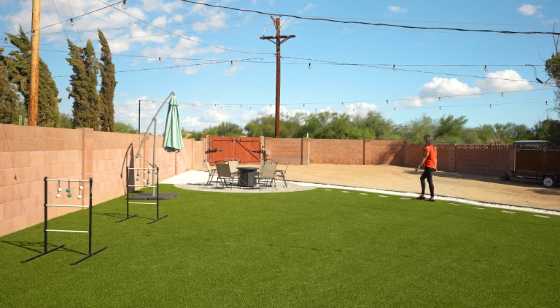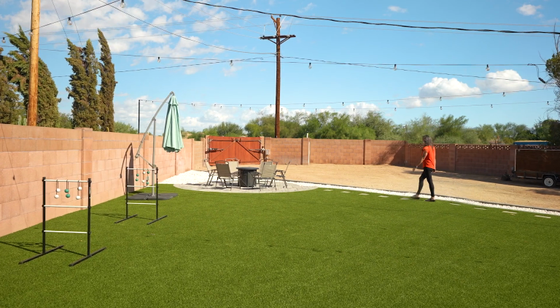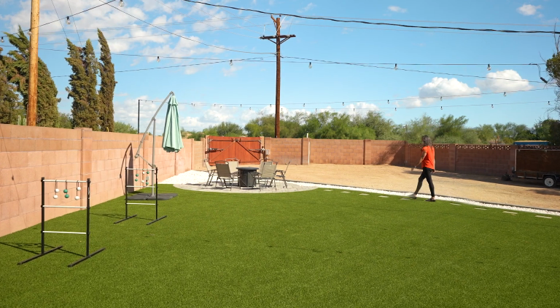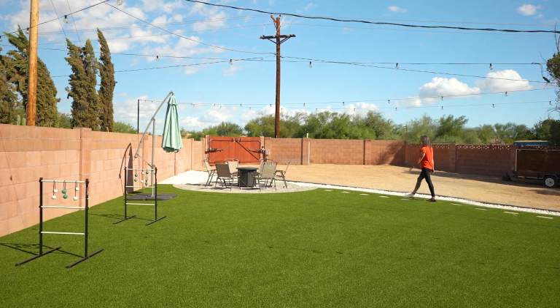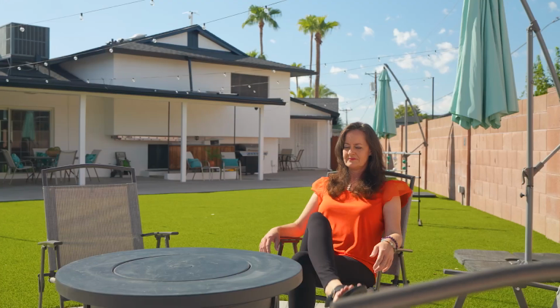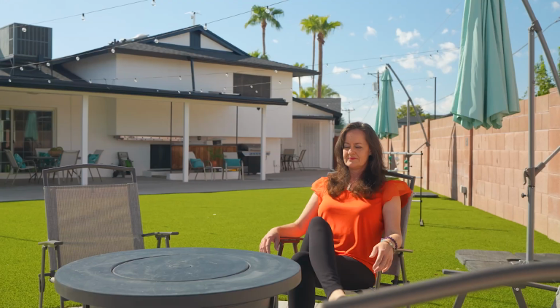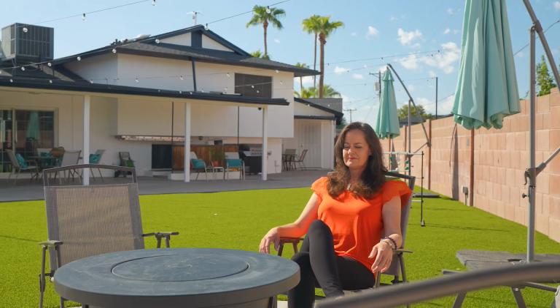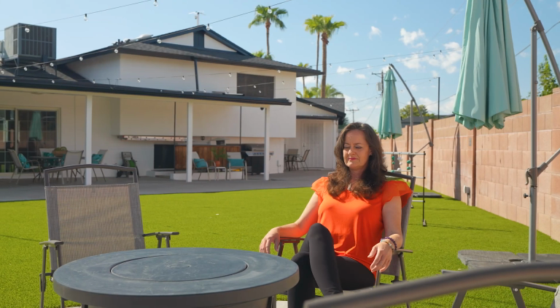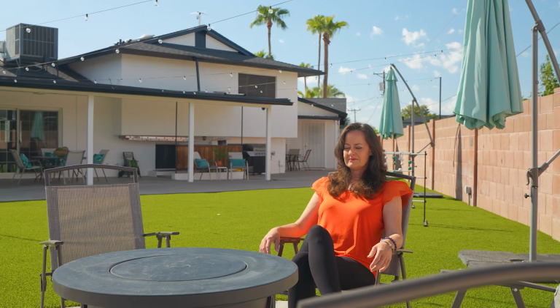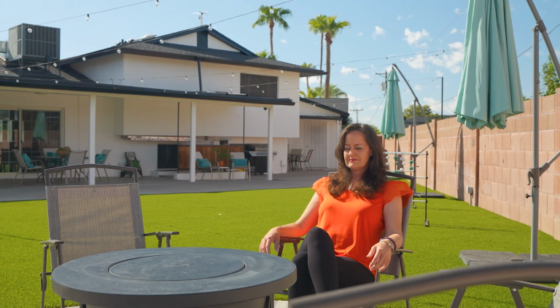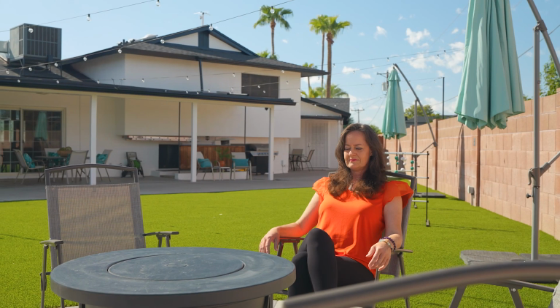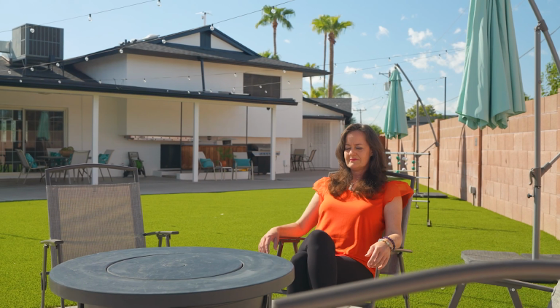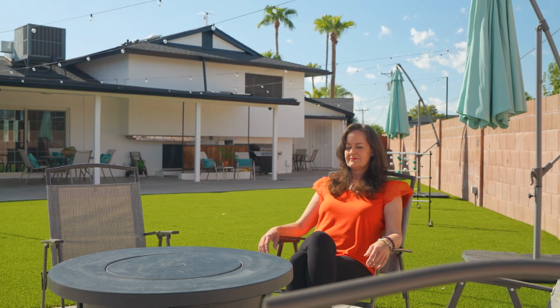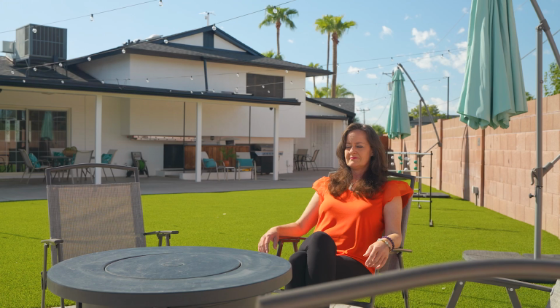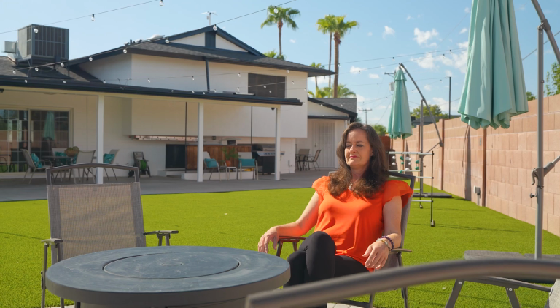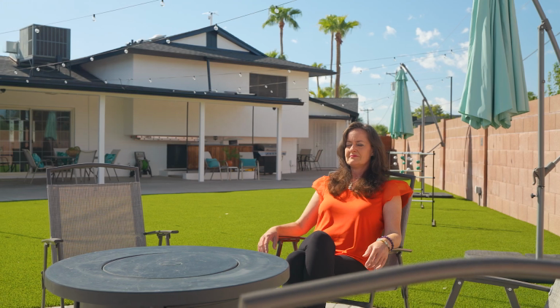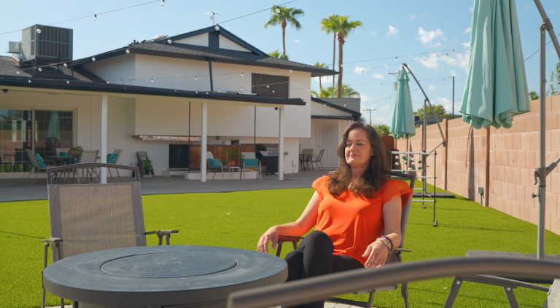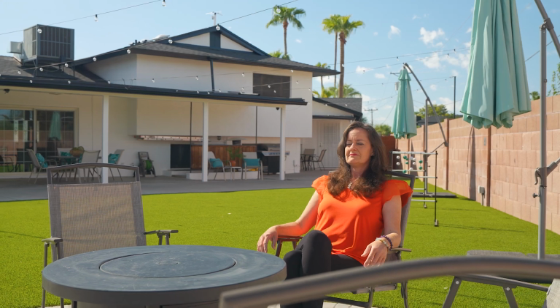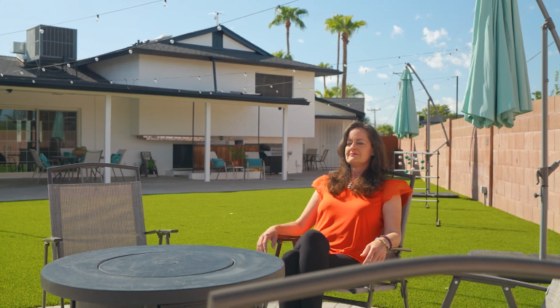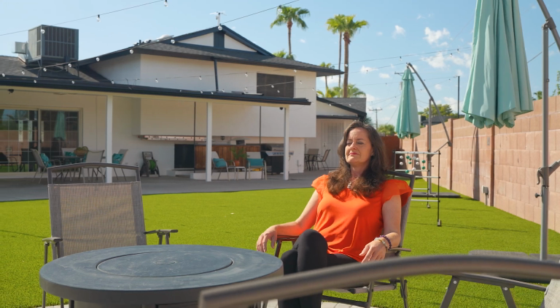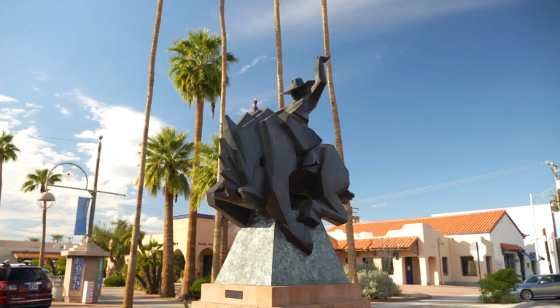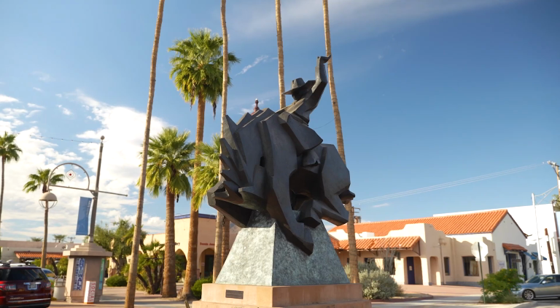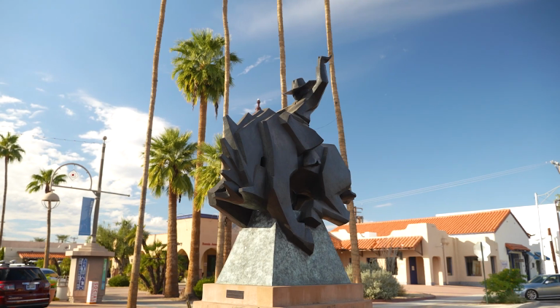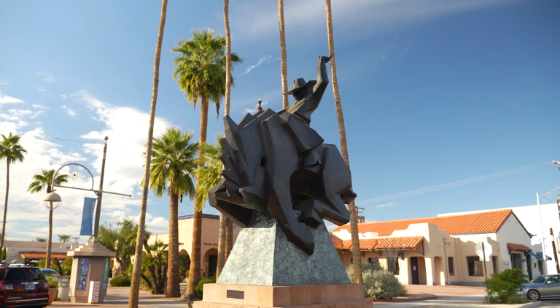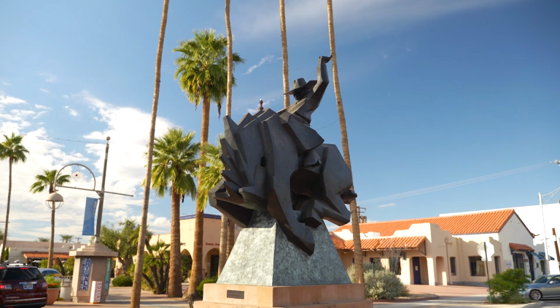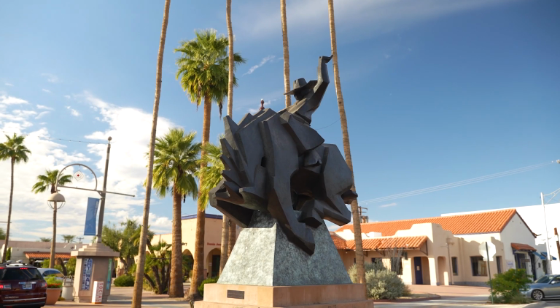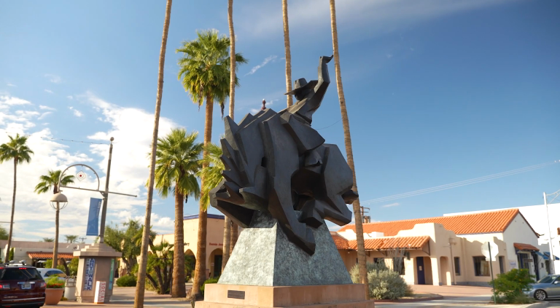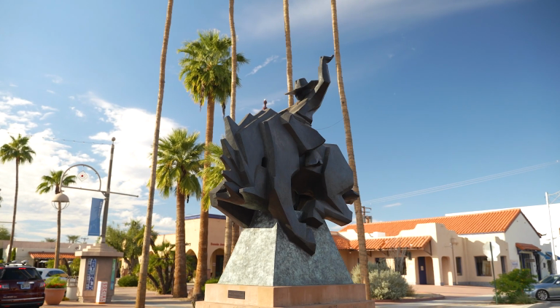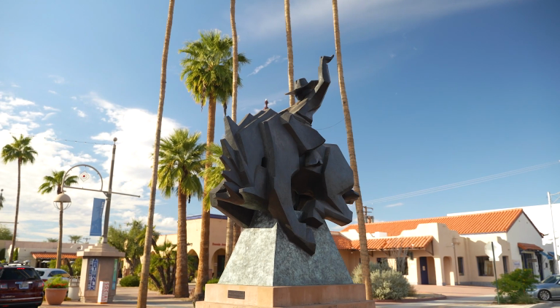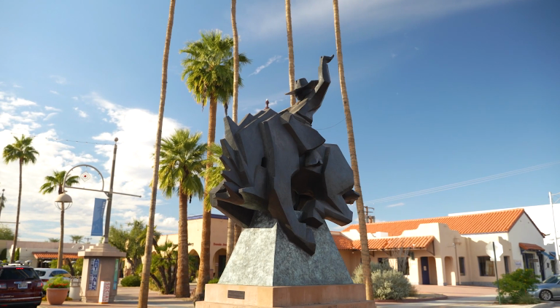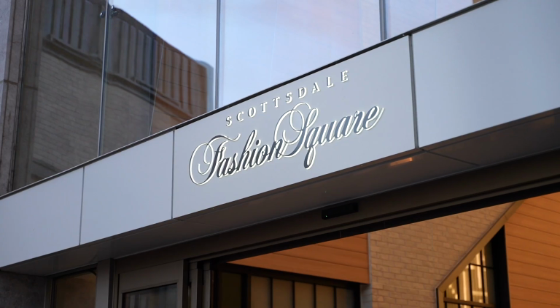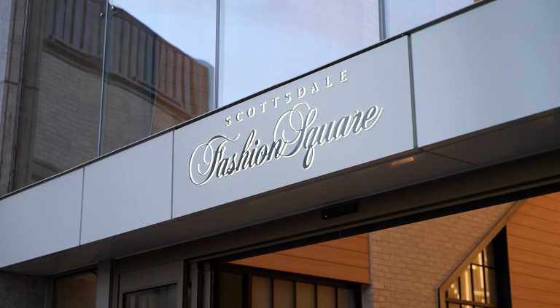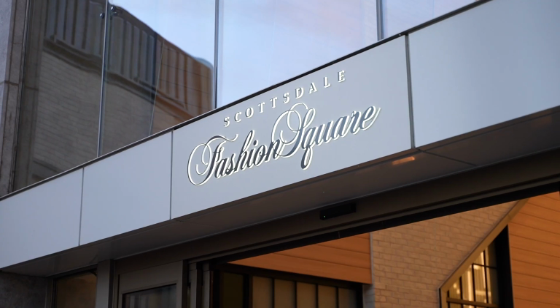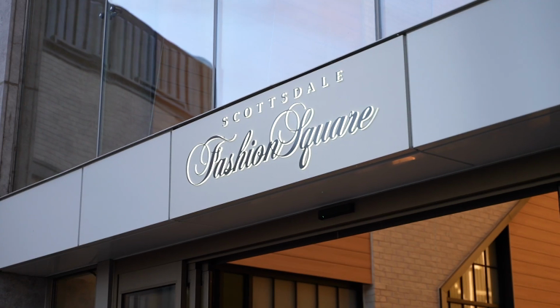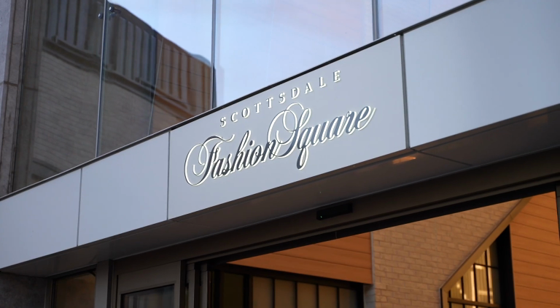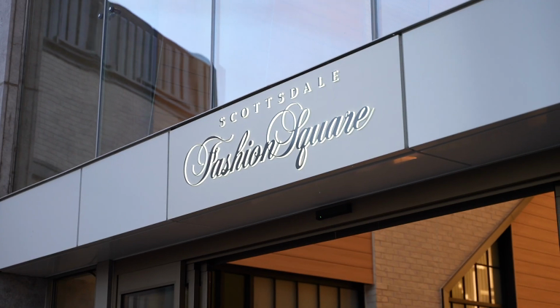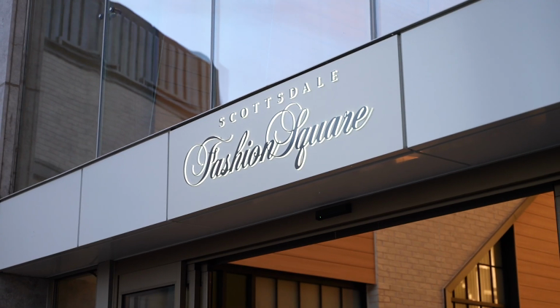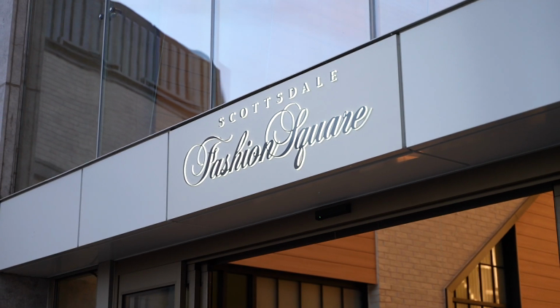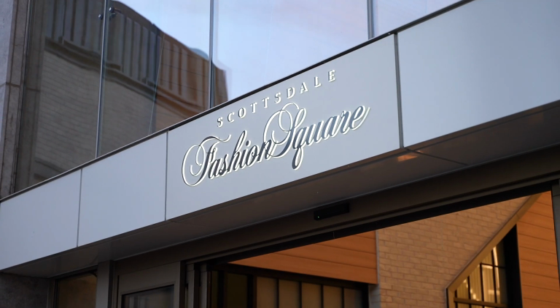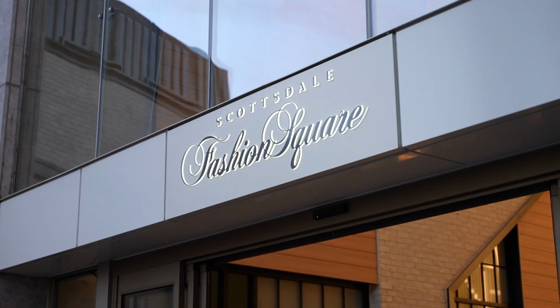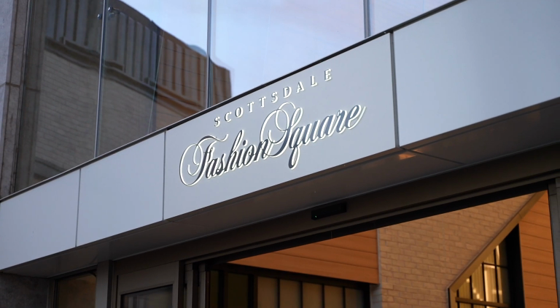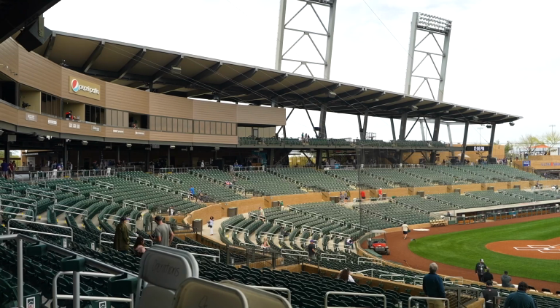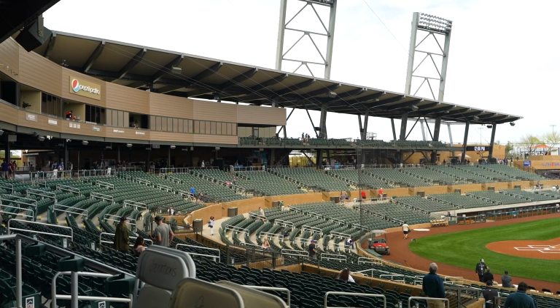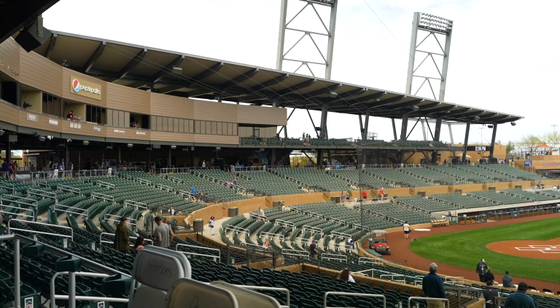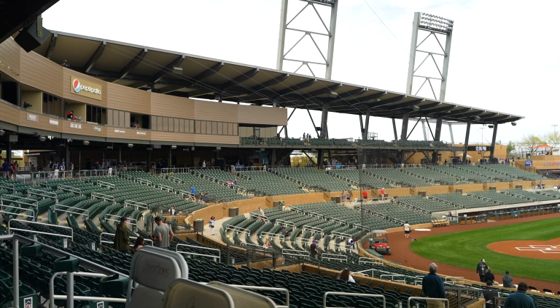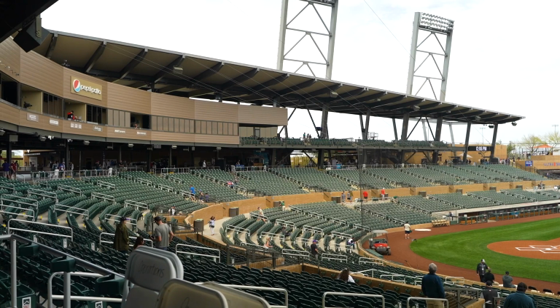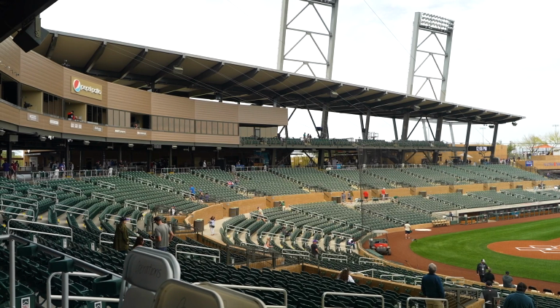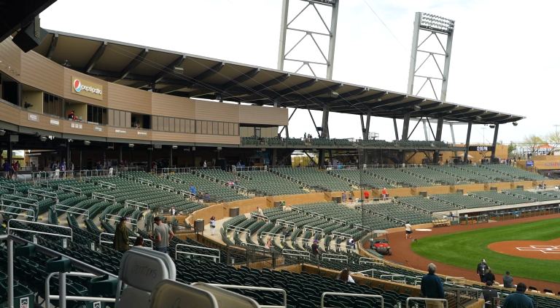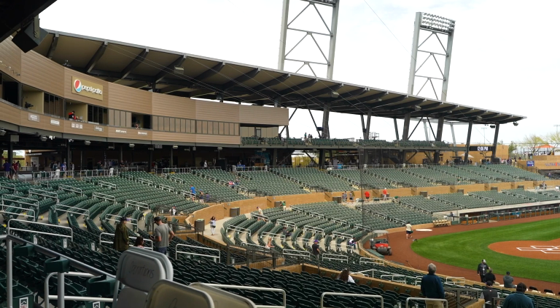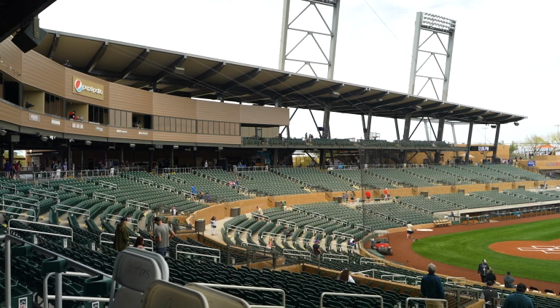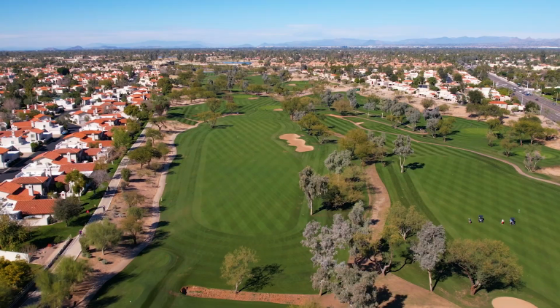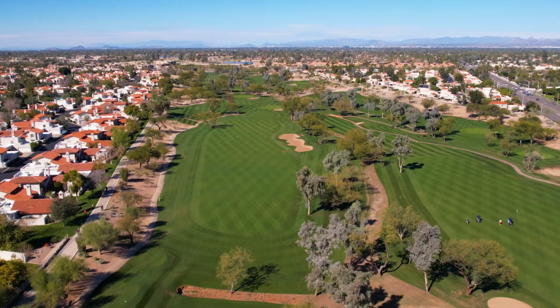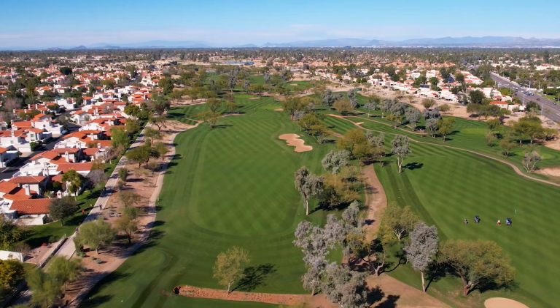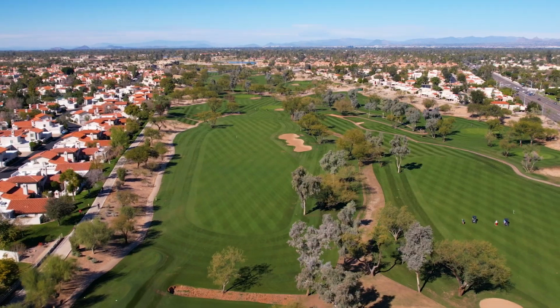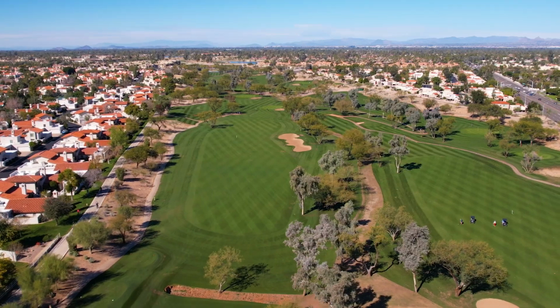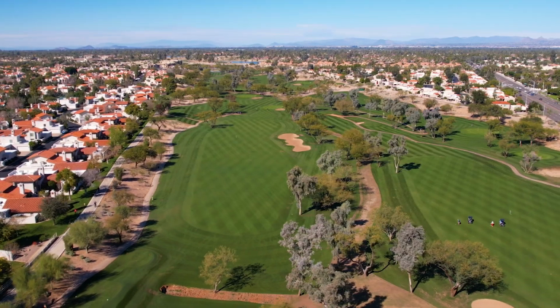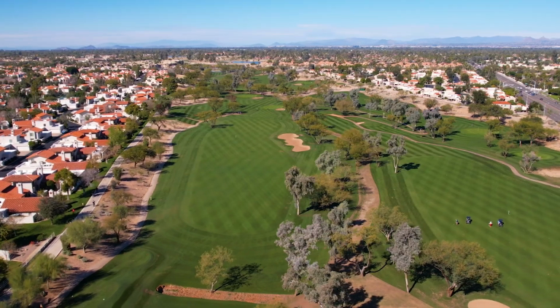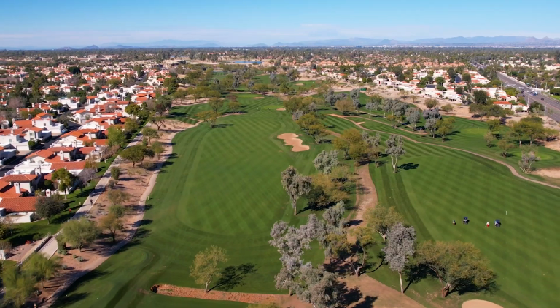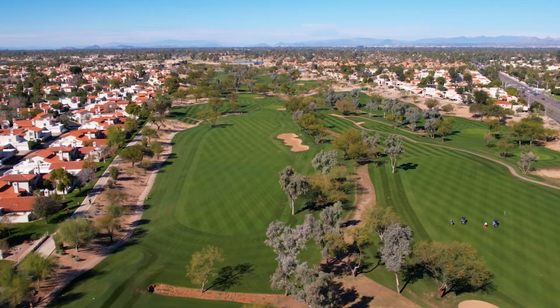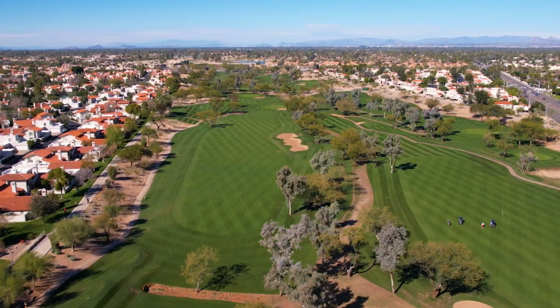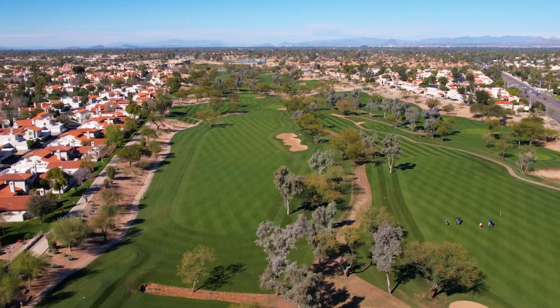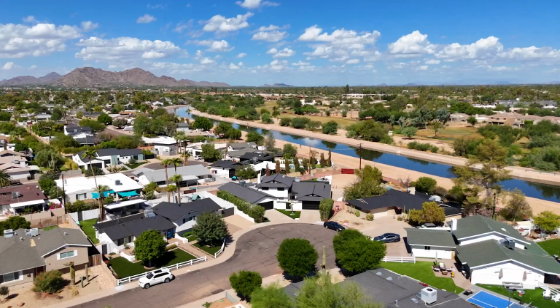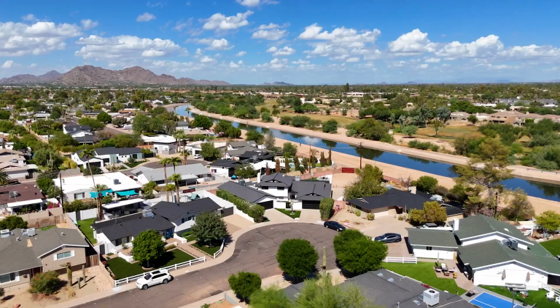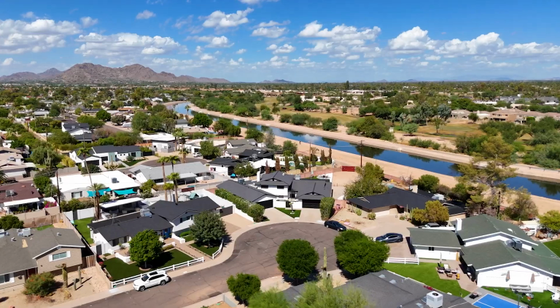You're just minutes from Old Town Scottsdale, Fashion Square, Talking Stick baseball field, golf courses, and tons of shopping and dining.